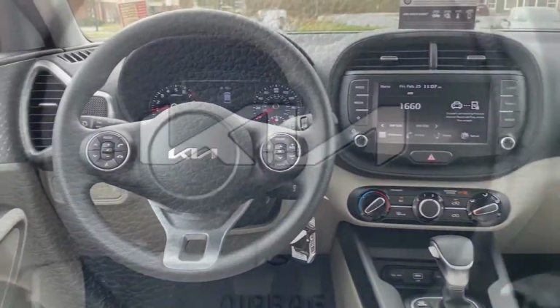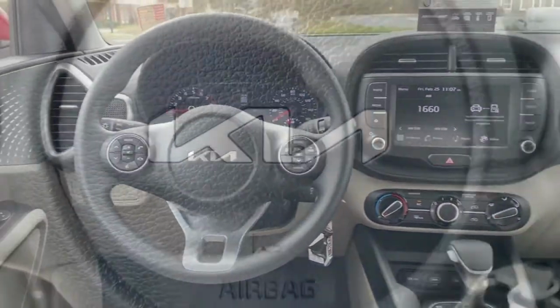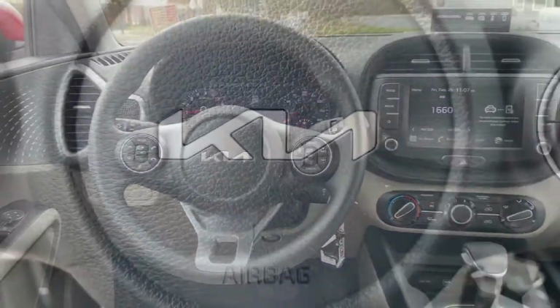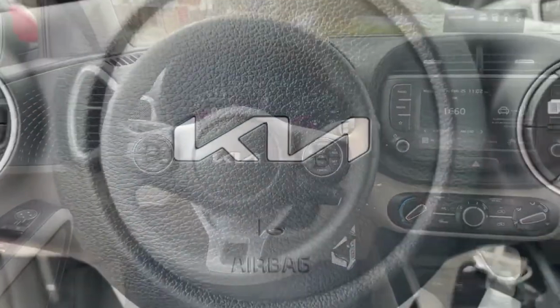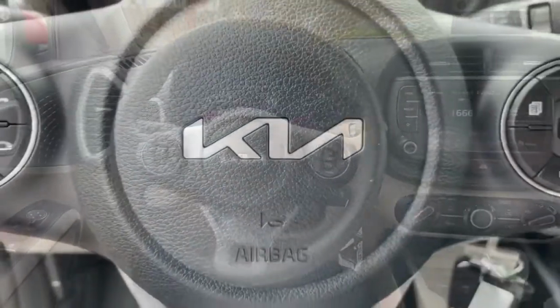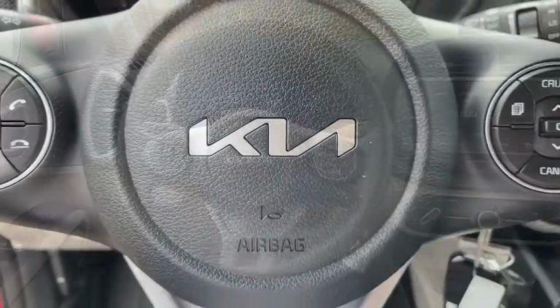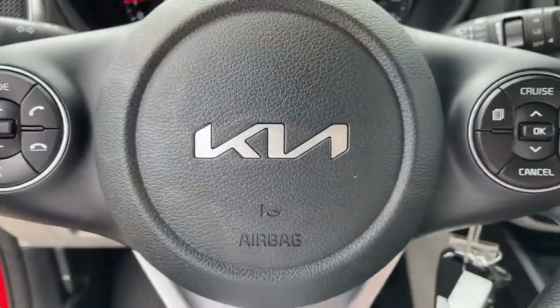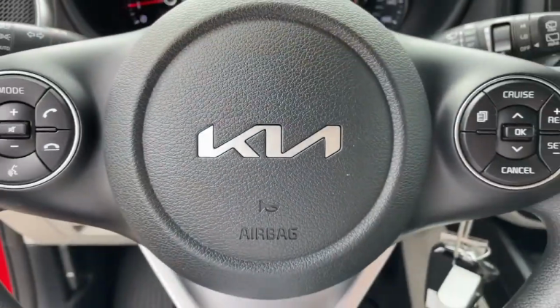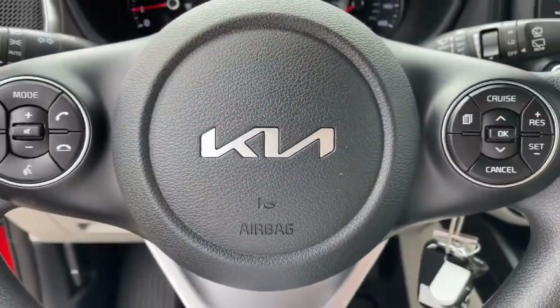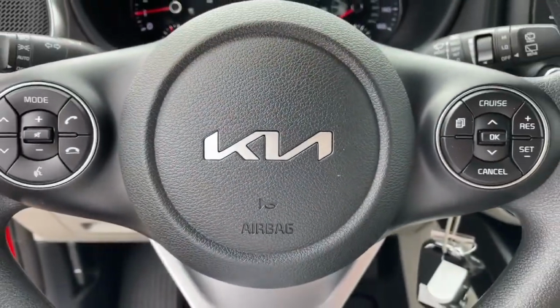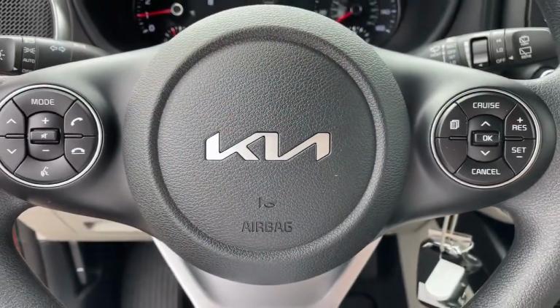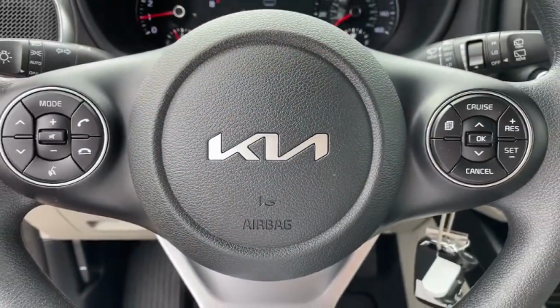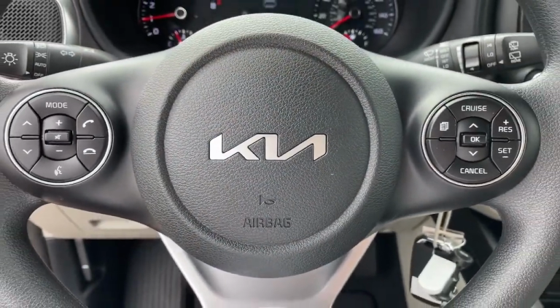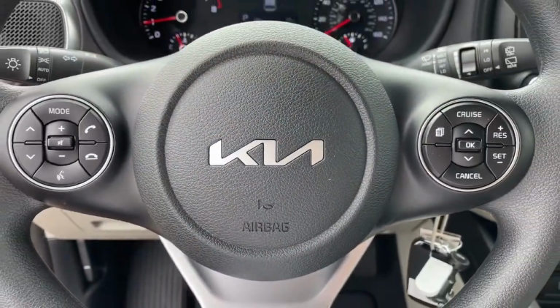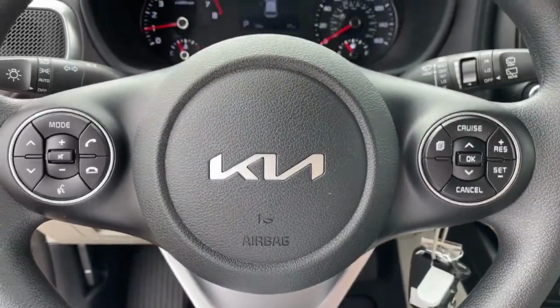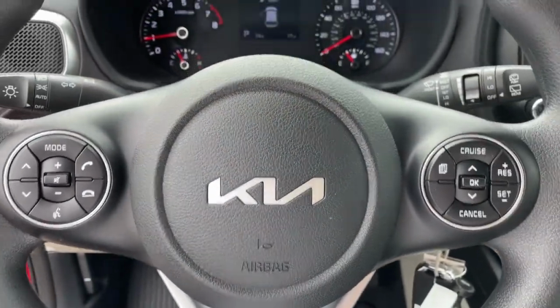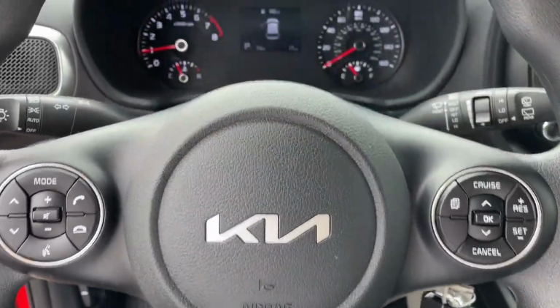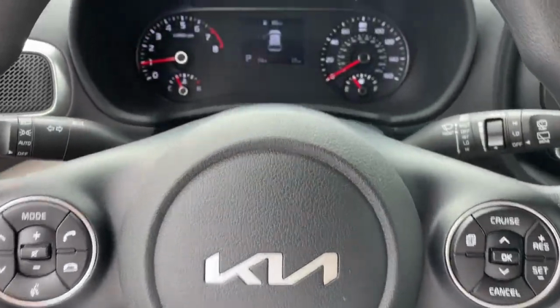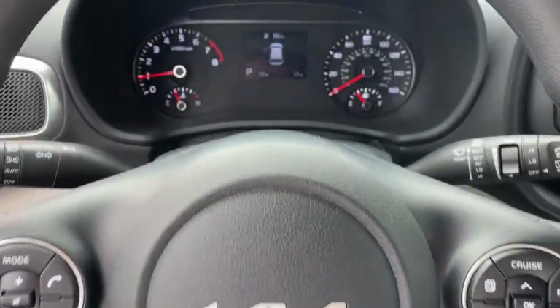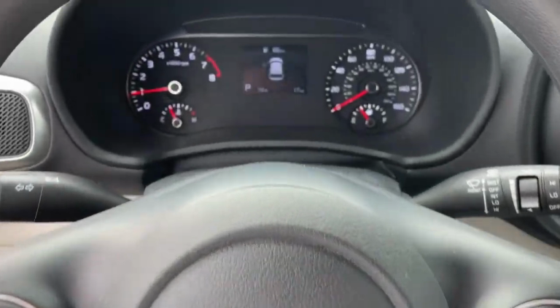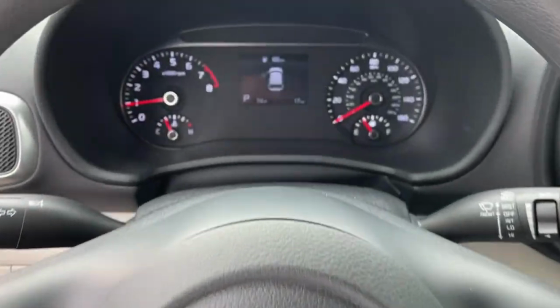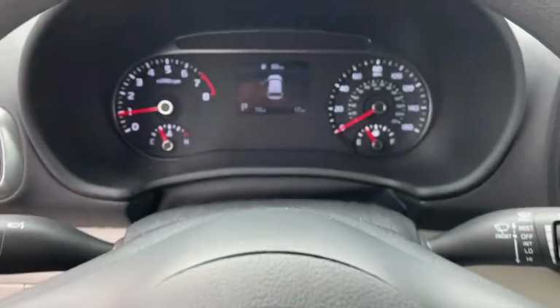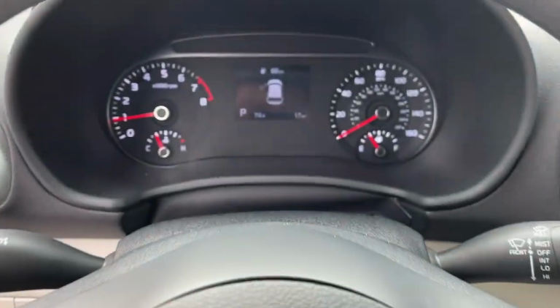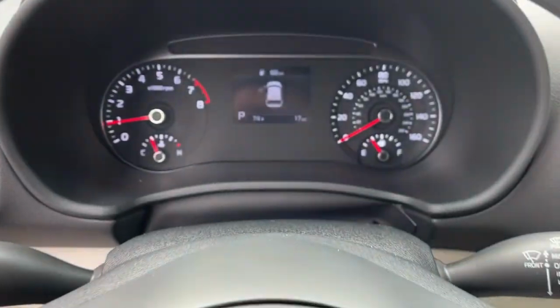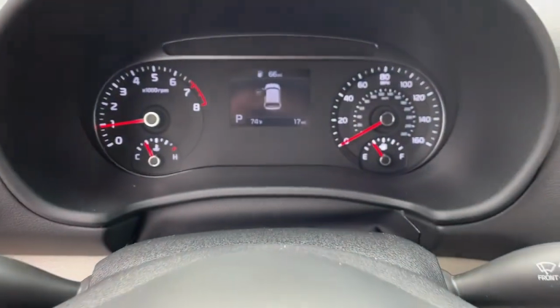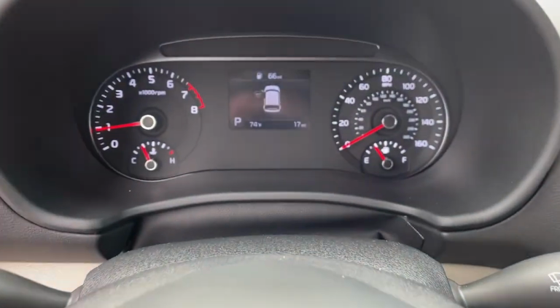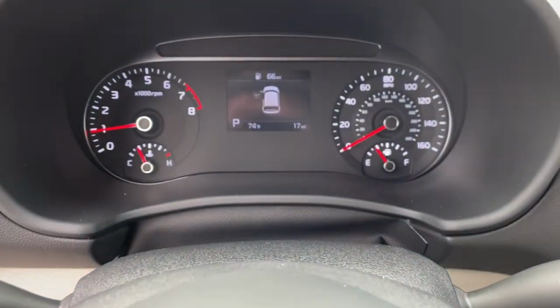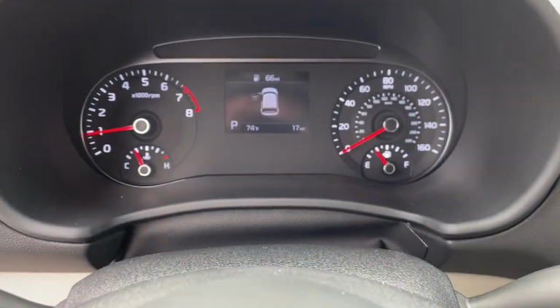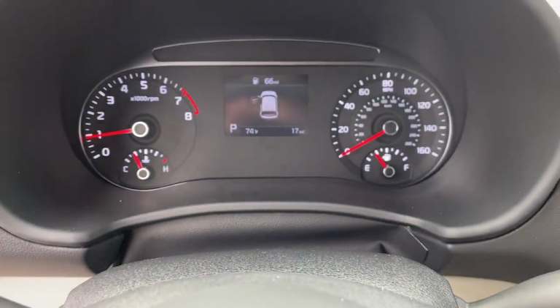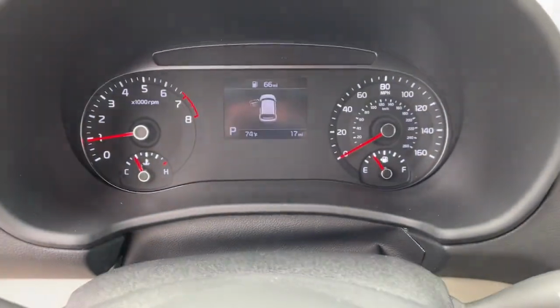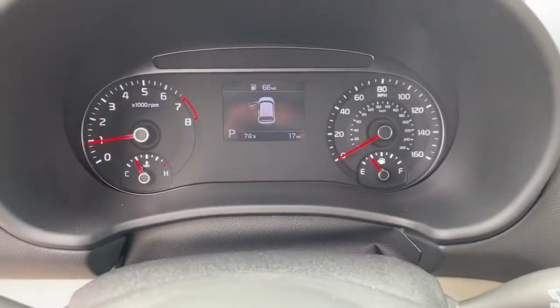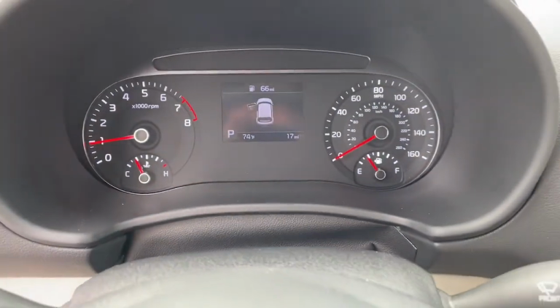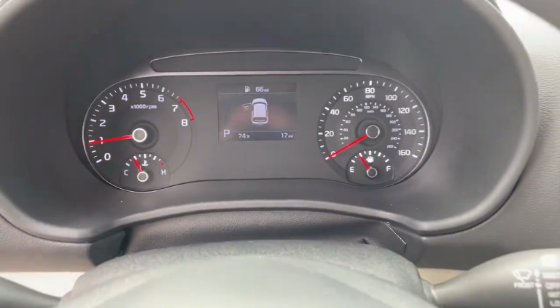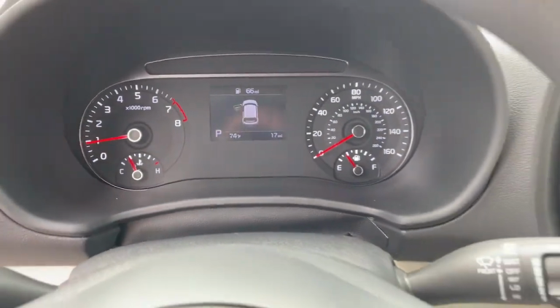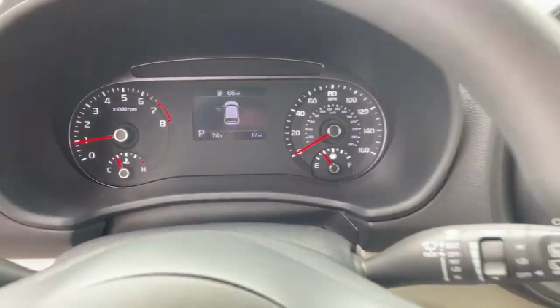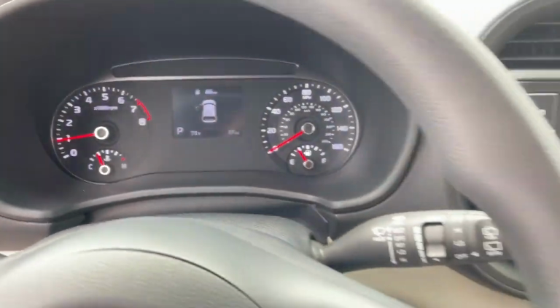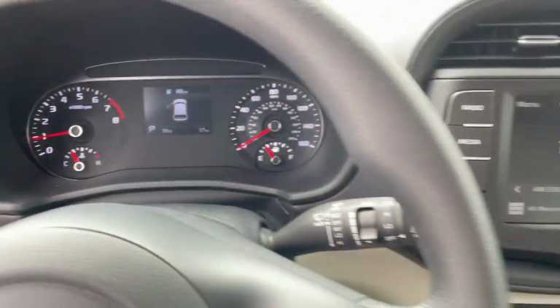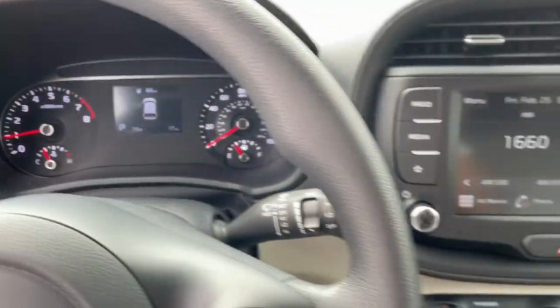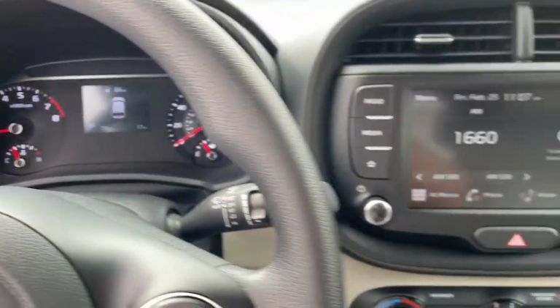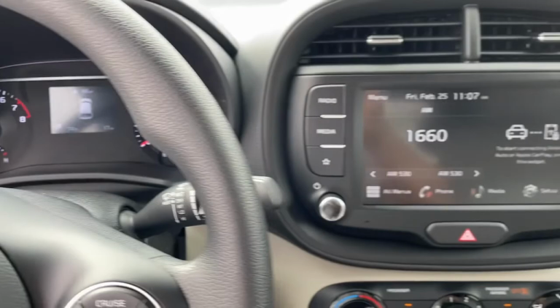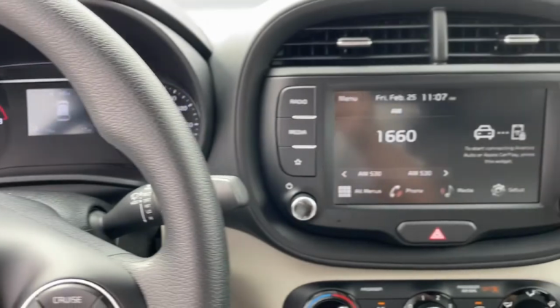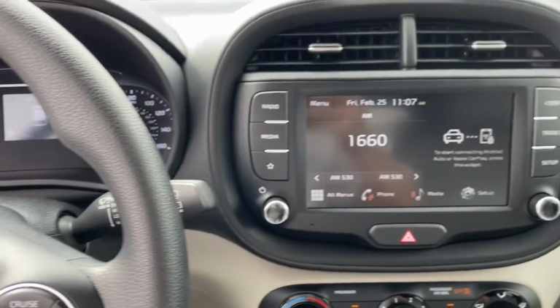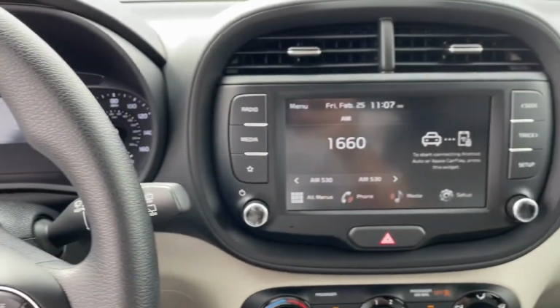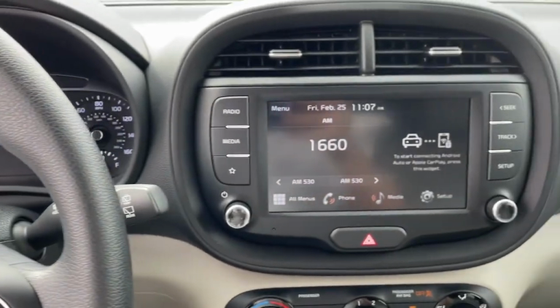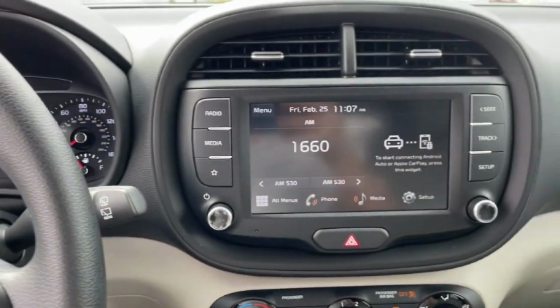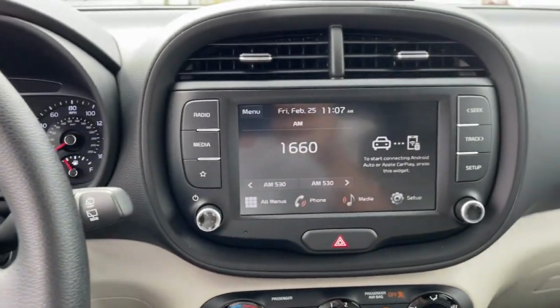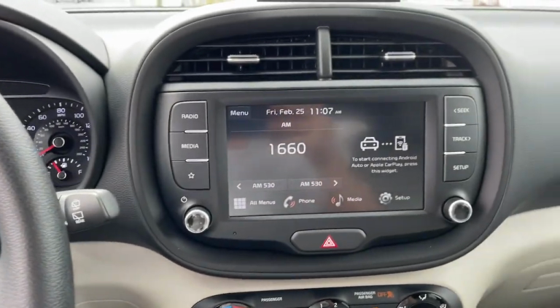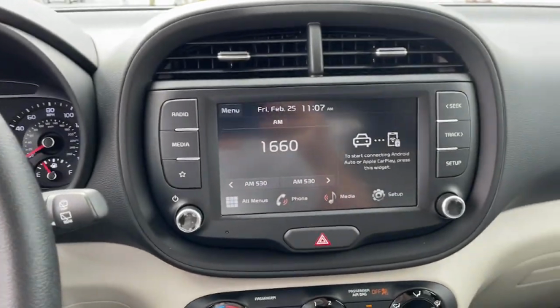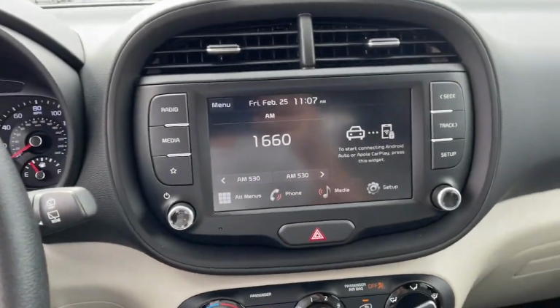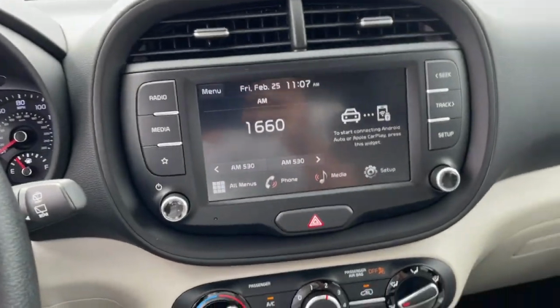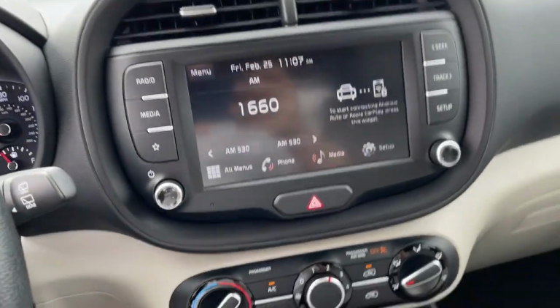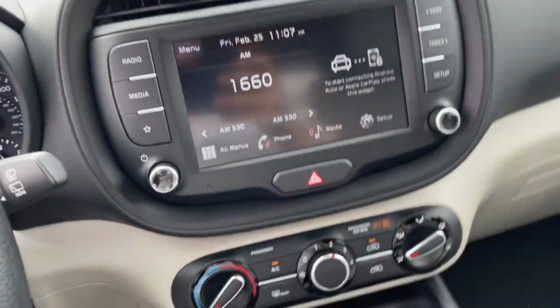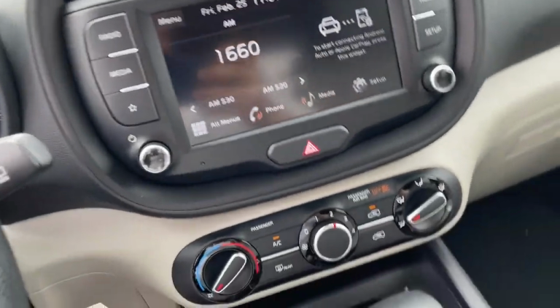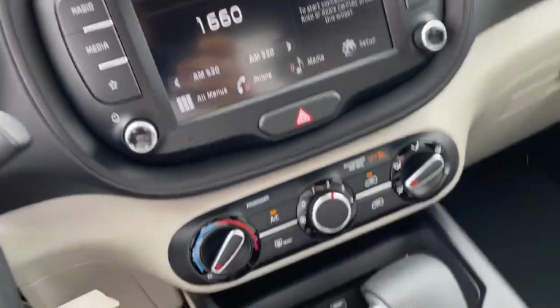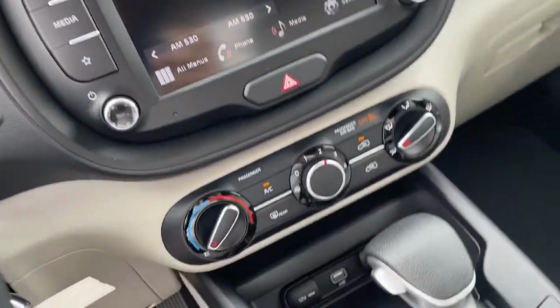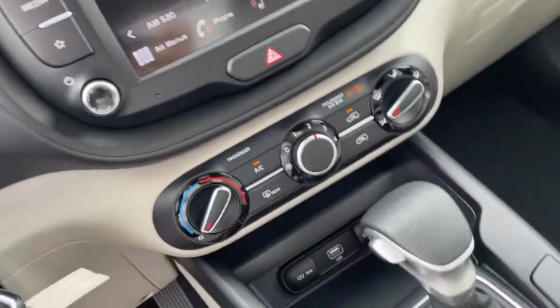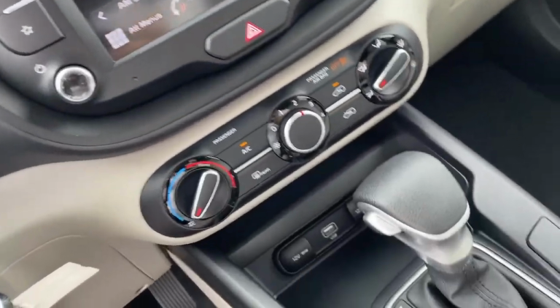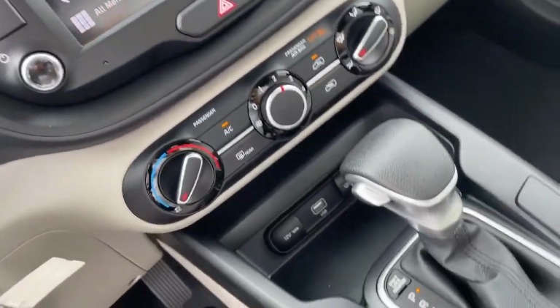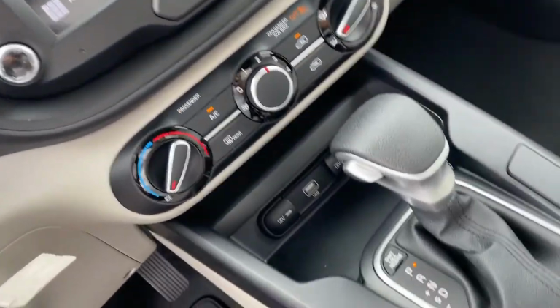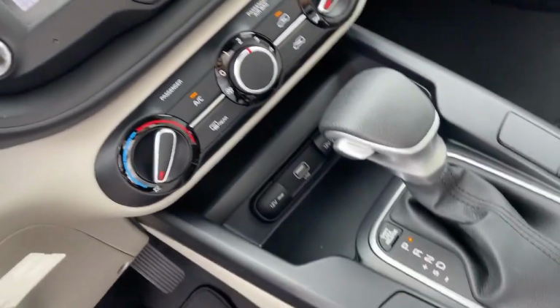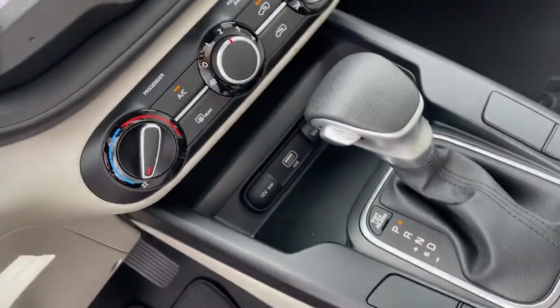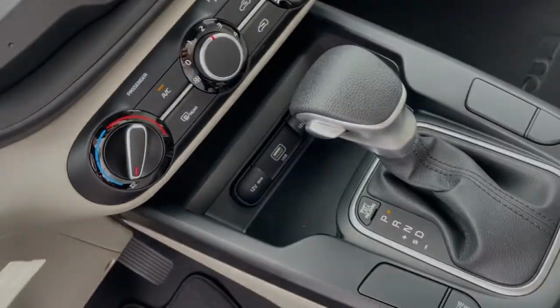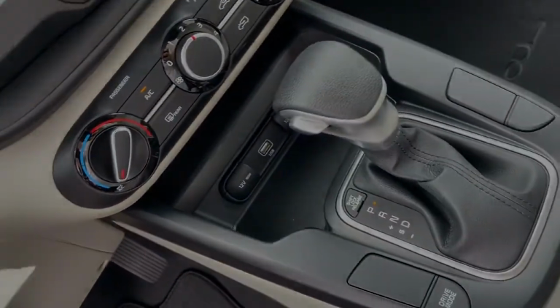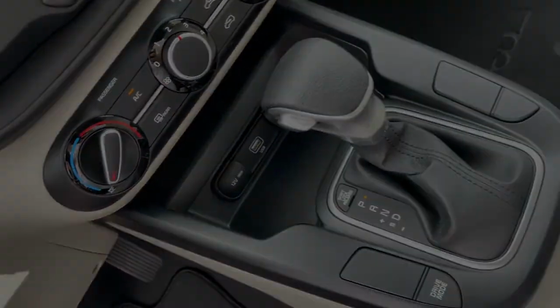Everyday practicality meets high-spirited fun in this well-equipped Soul. See for yourself when you take it out for a test drive.